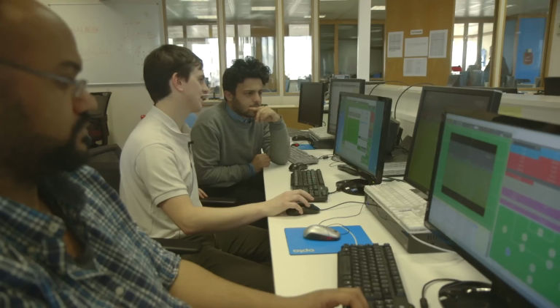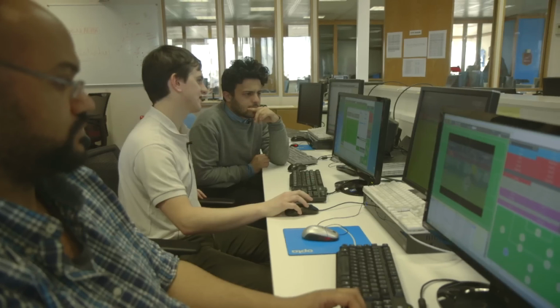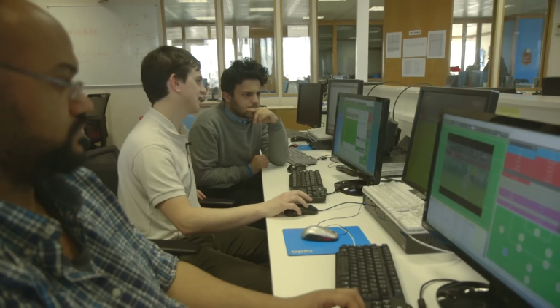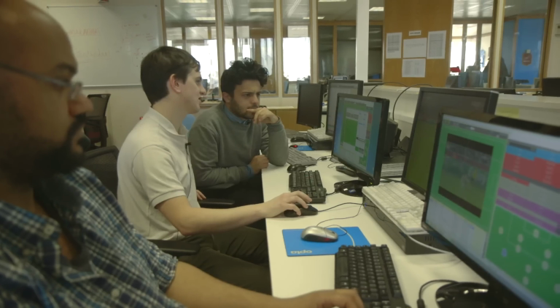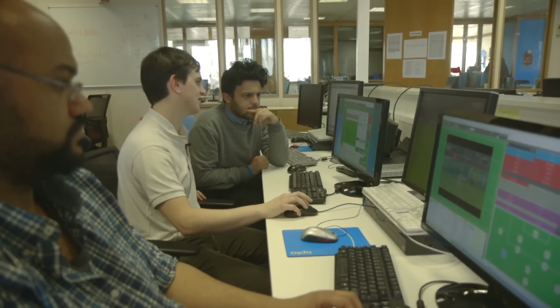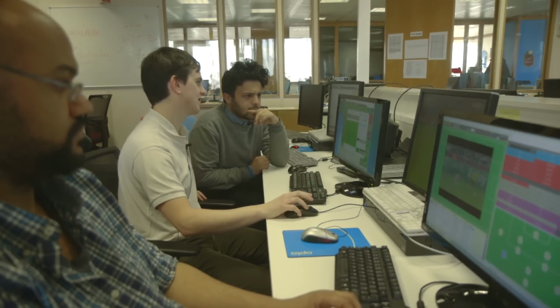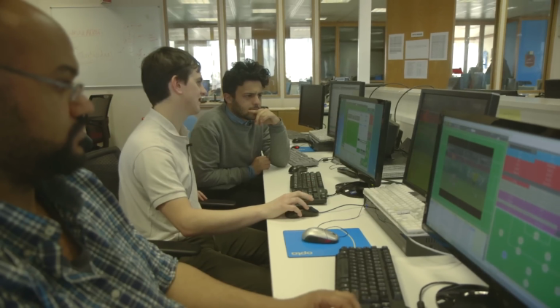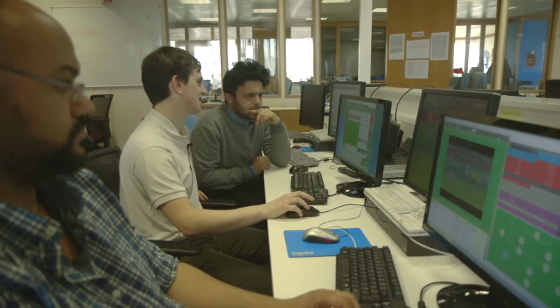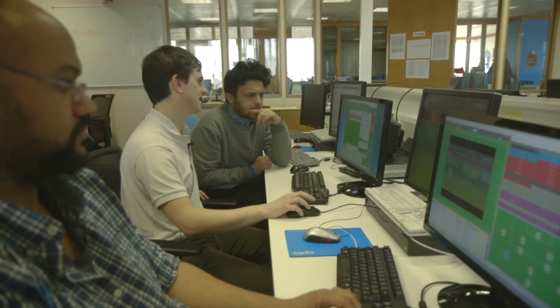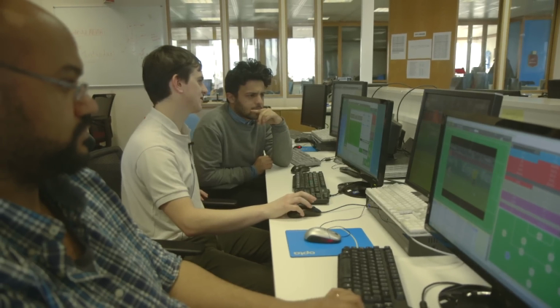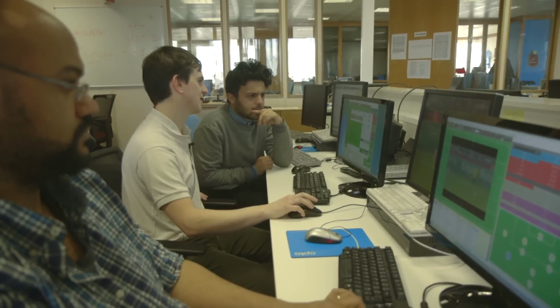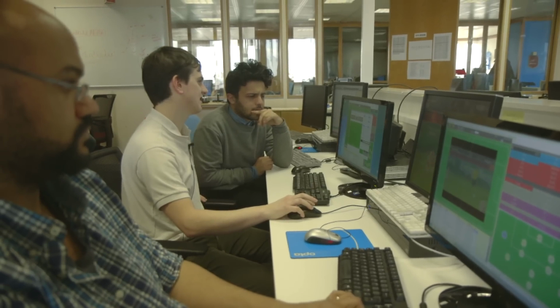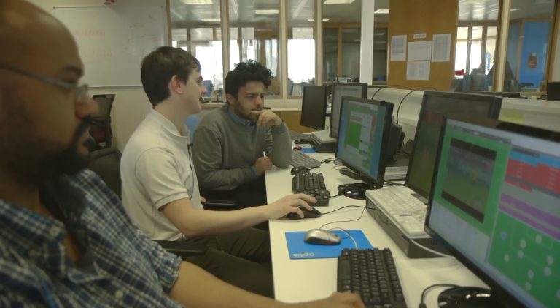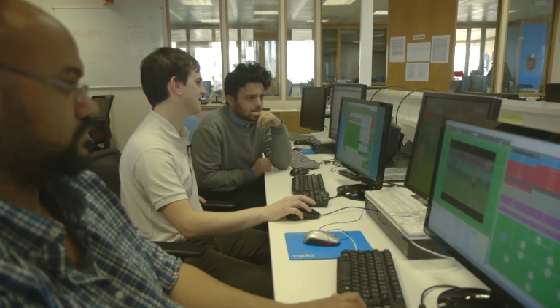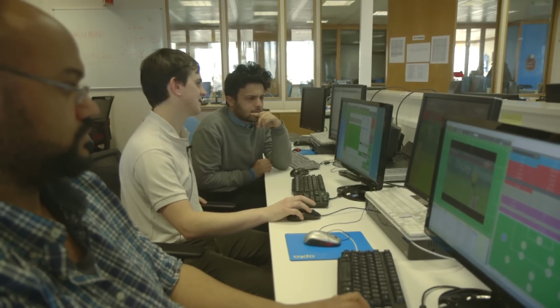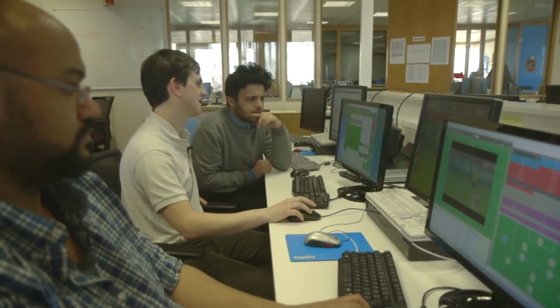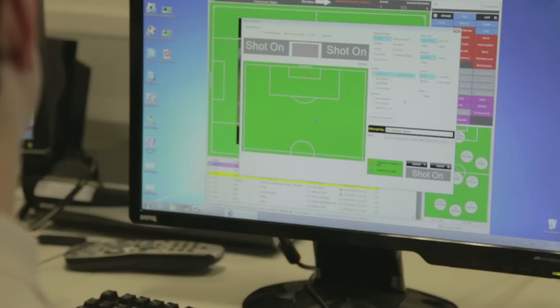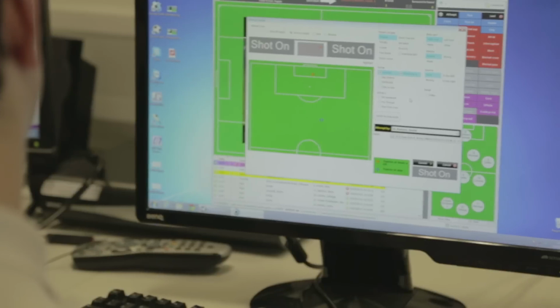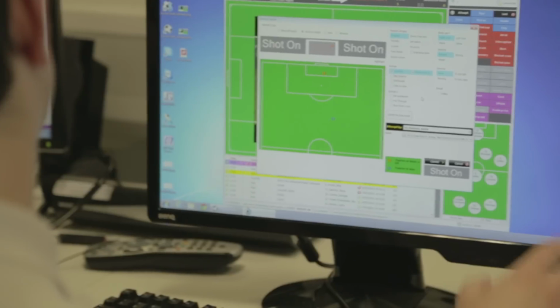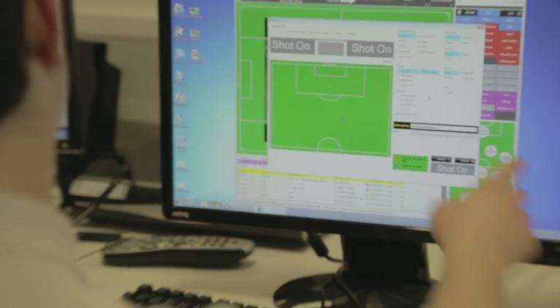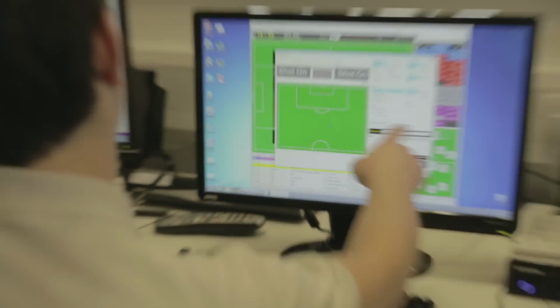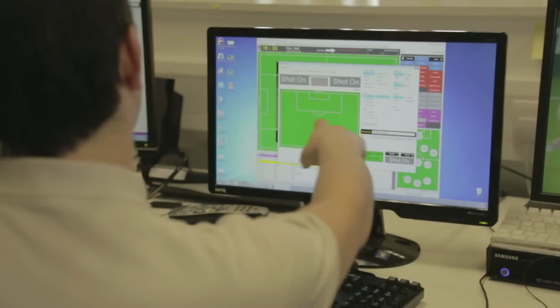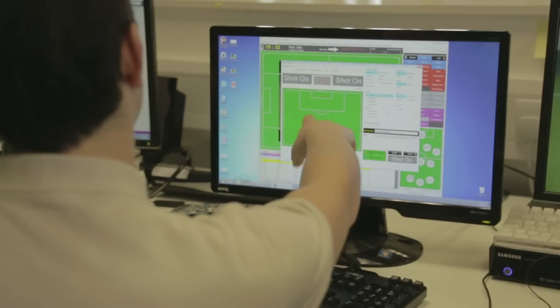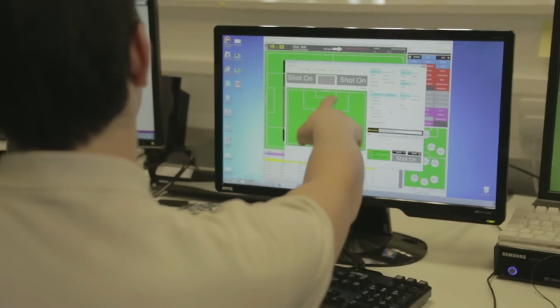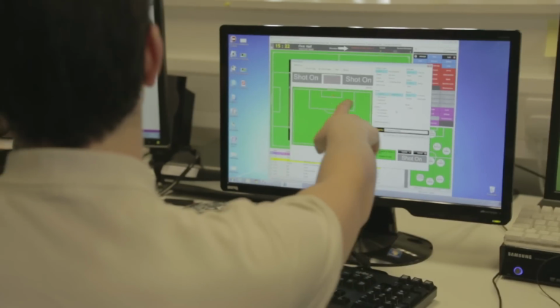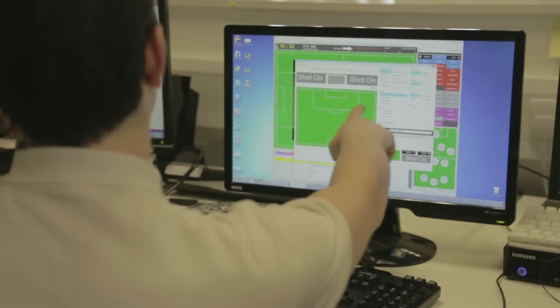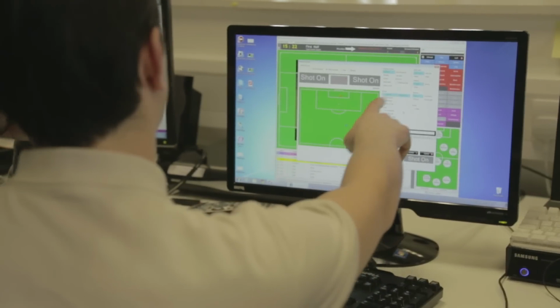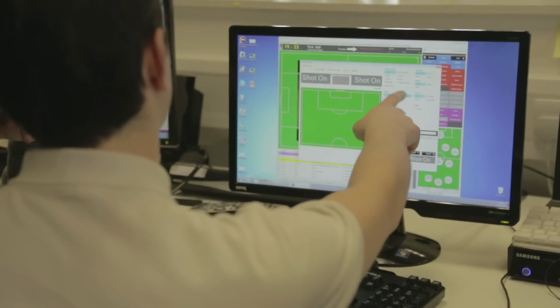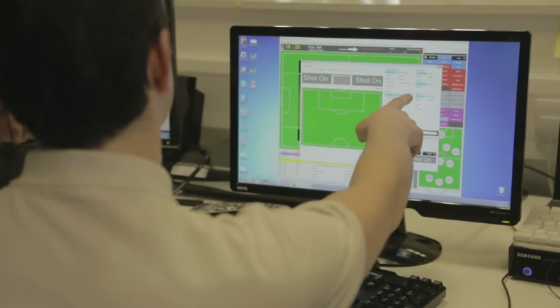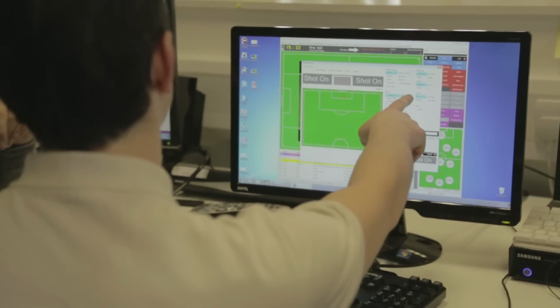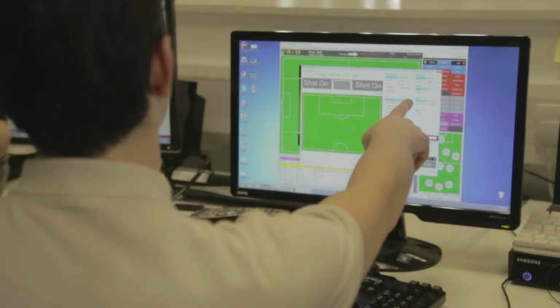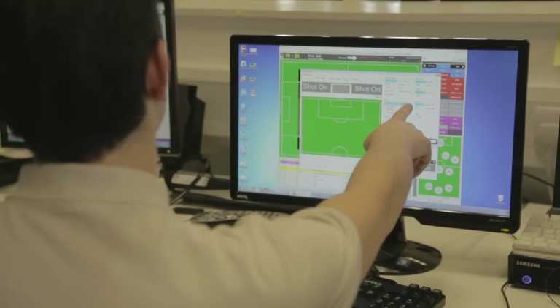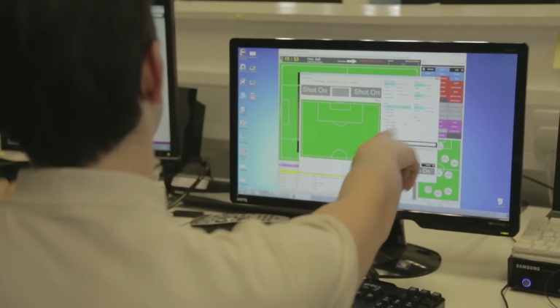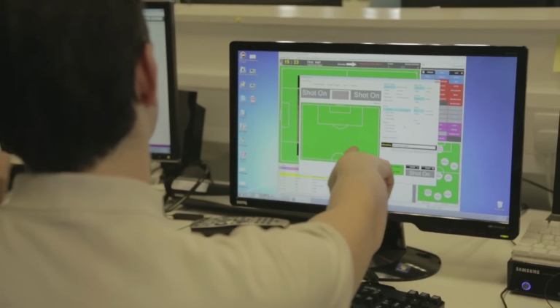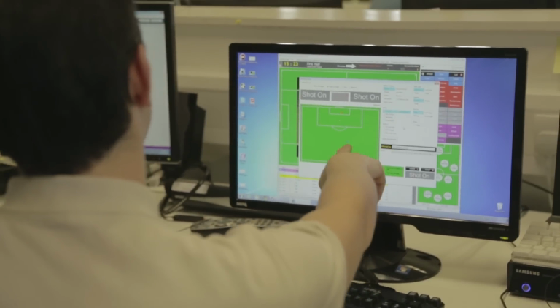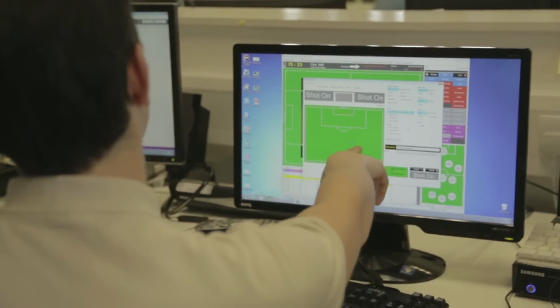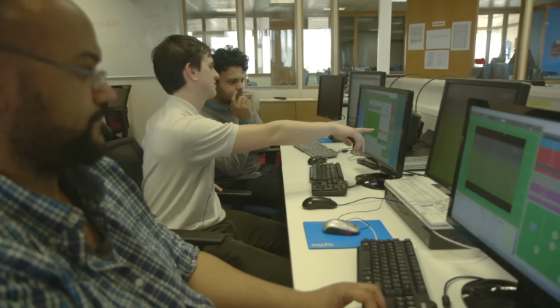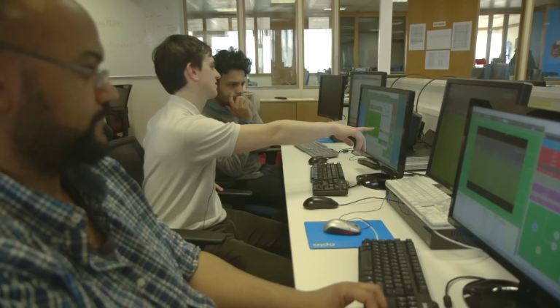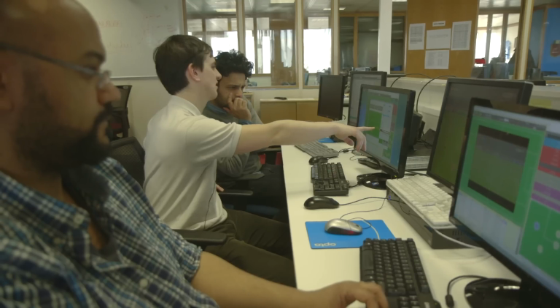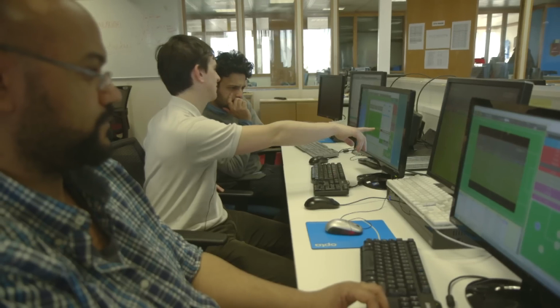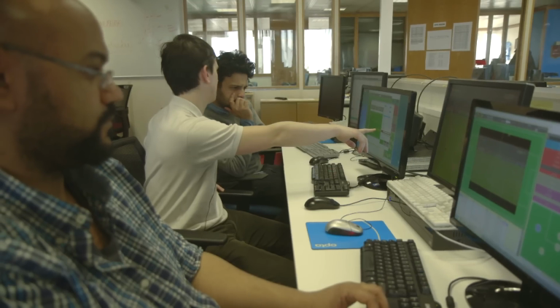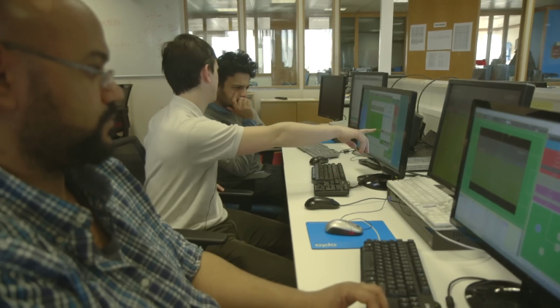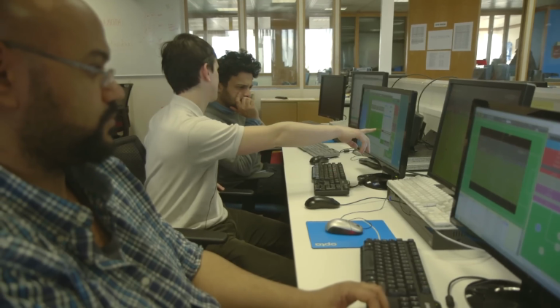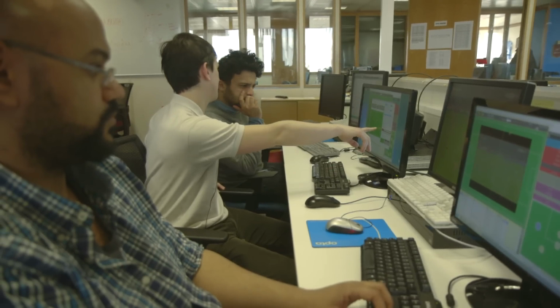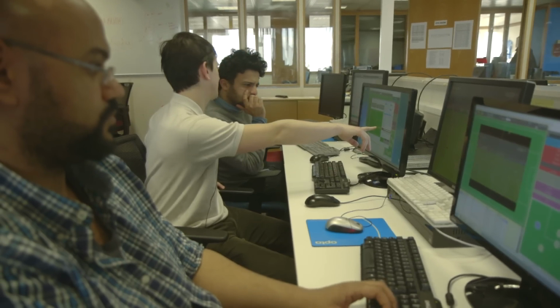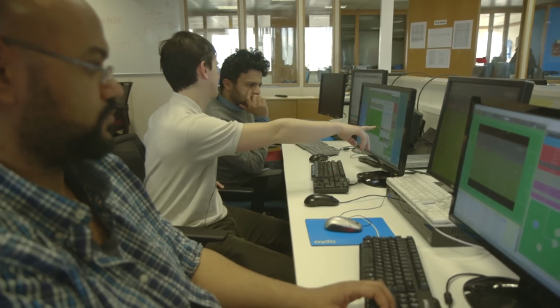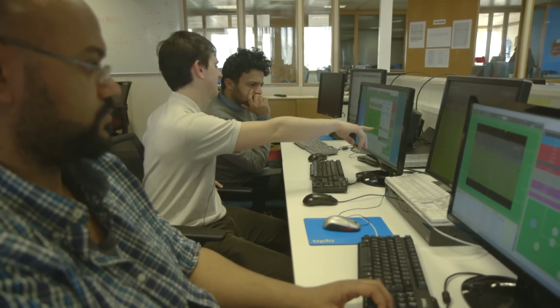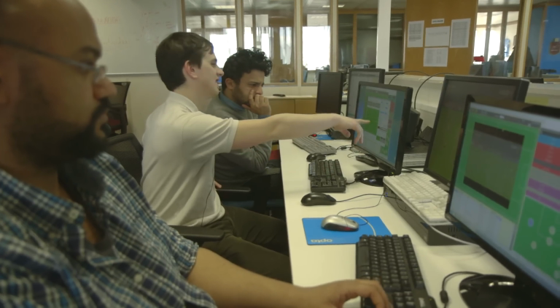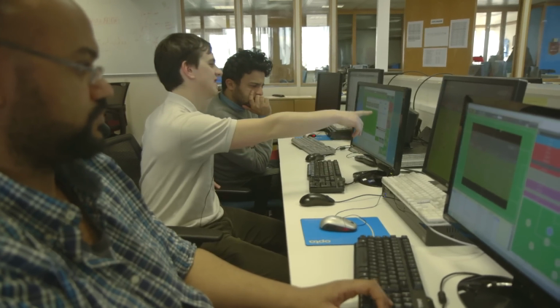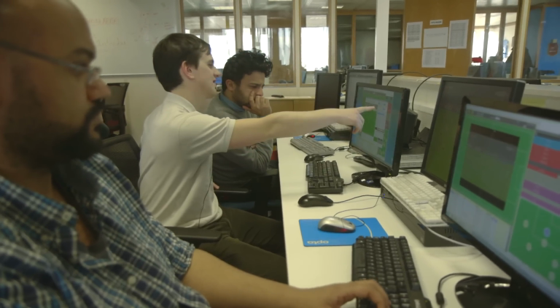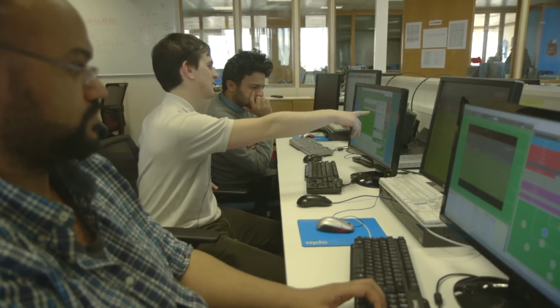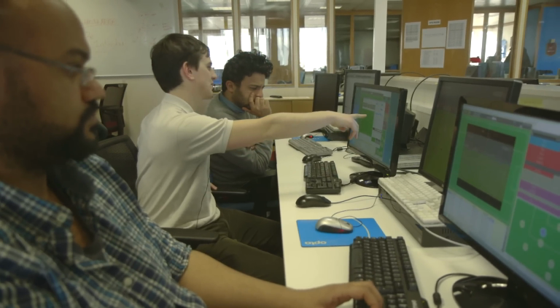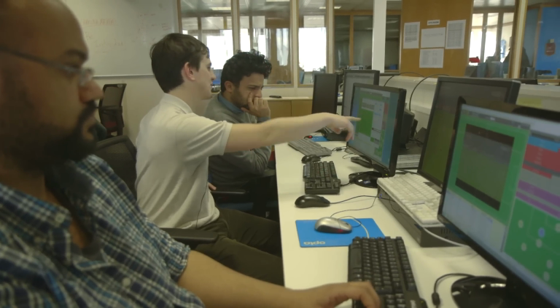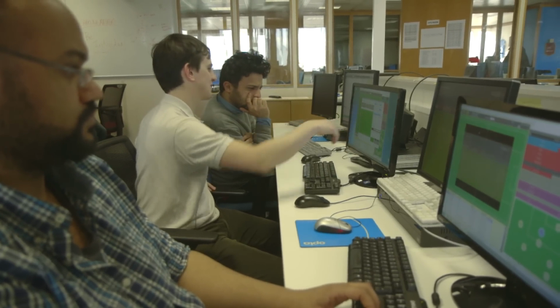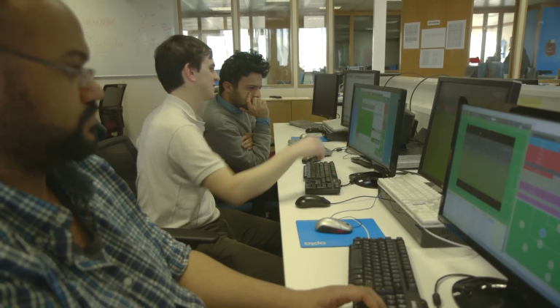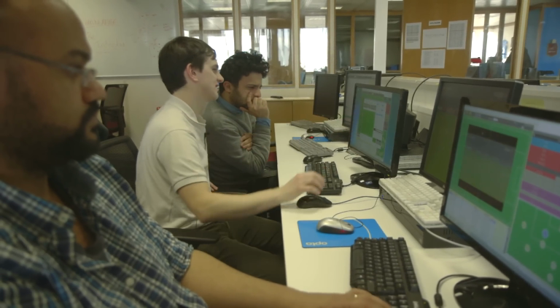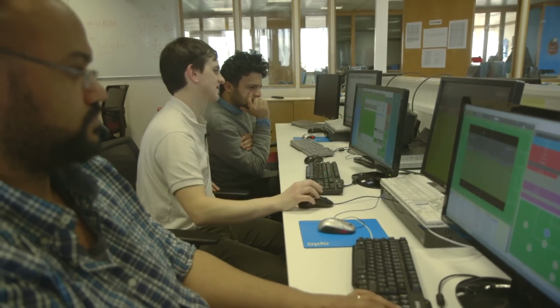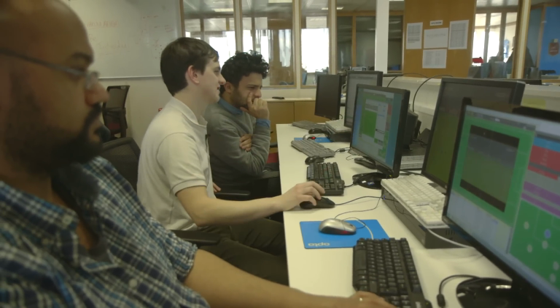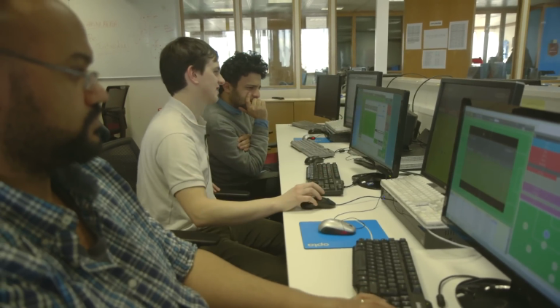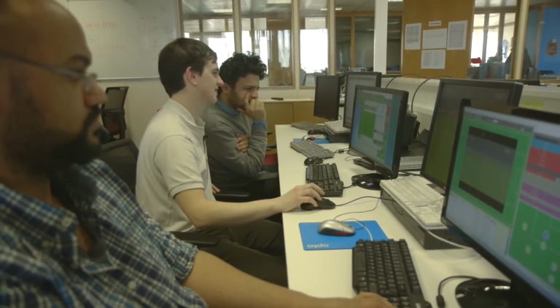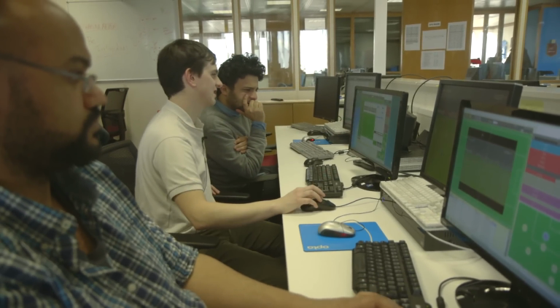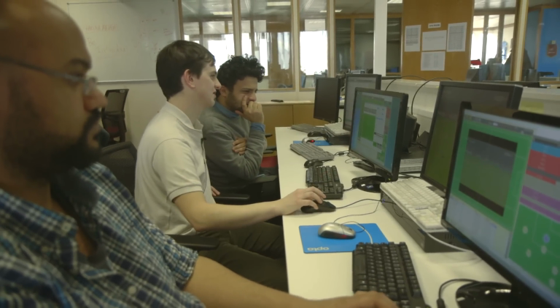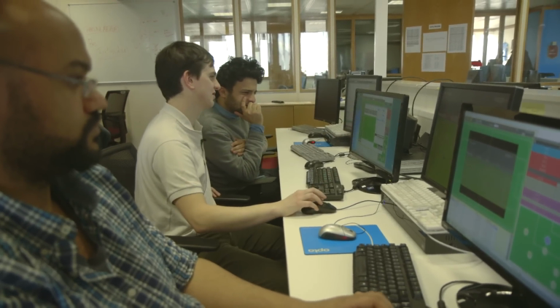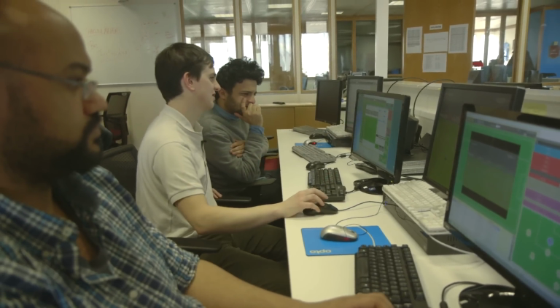We've got intentional and unintentional assists. So if it's like a cross and a headed goal, it's an intentional assist, but if it's just a little five-yard pass and someone scores from distance, it's unintentional.